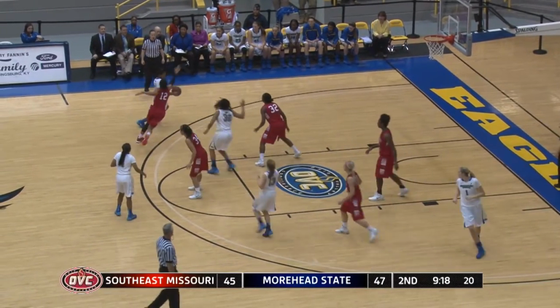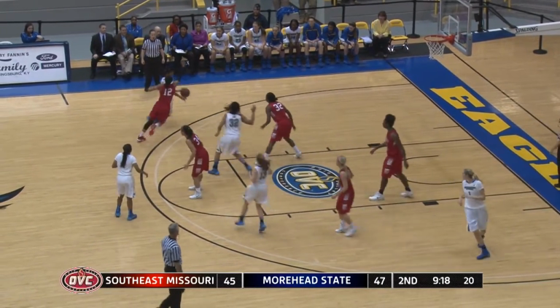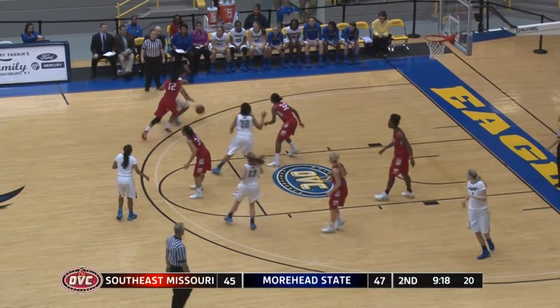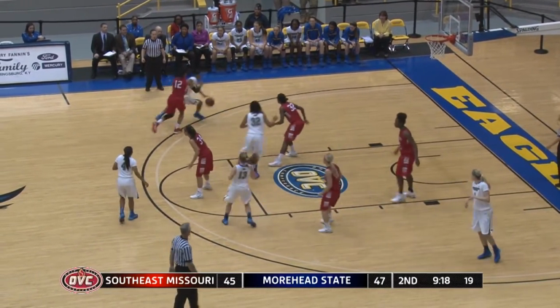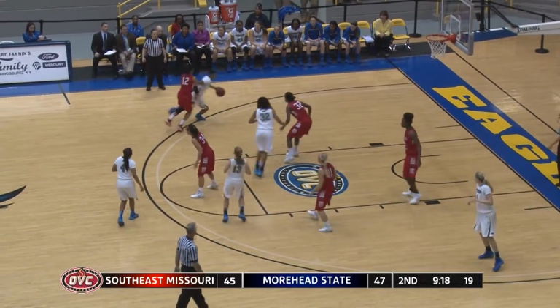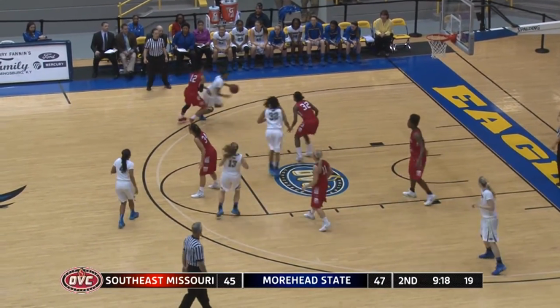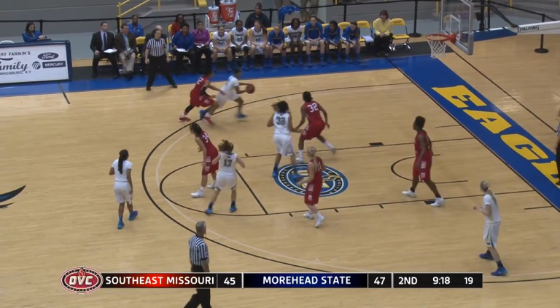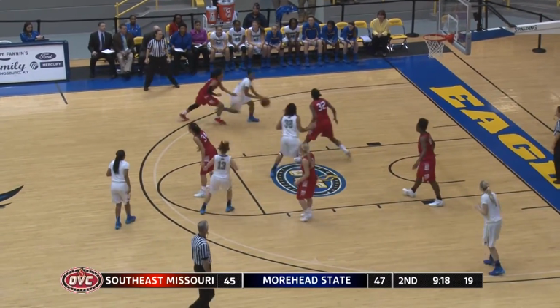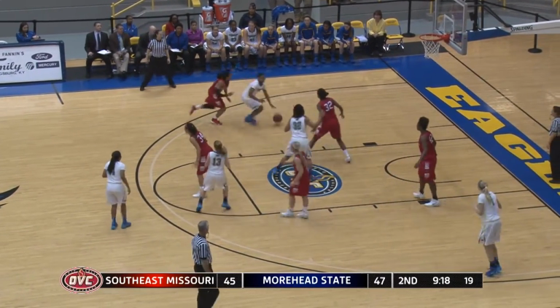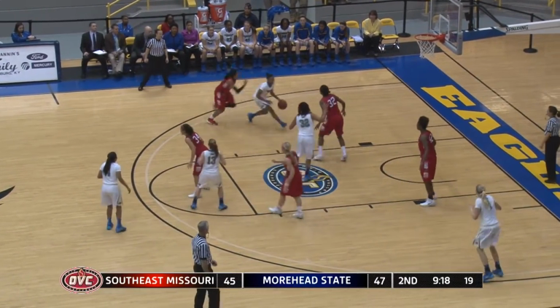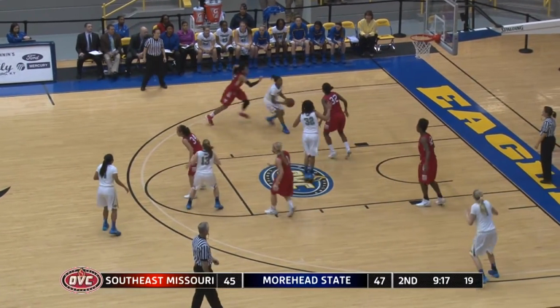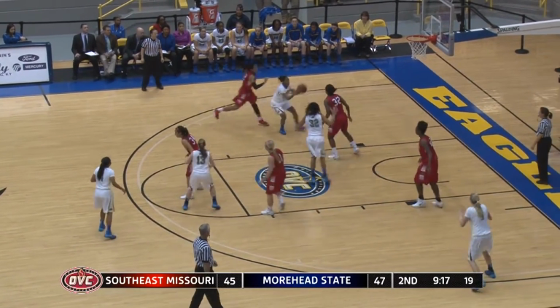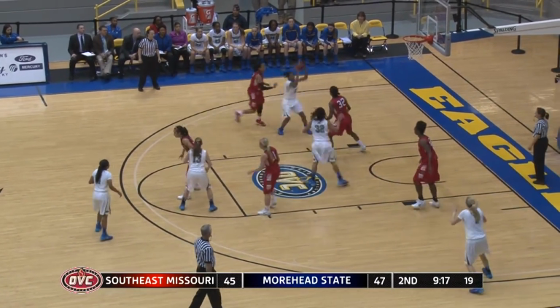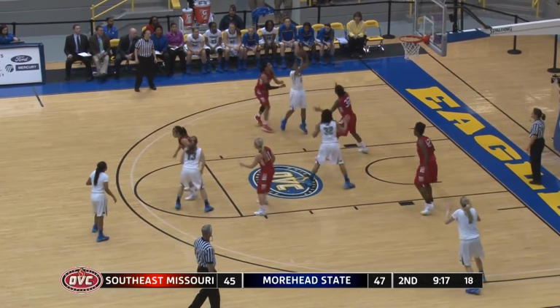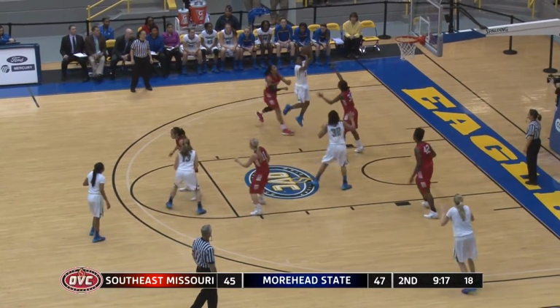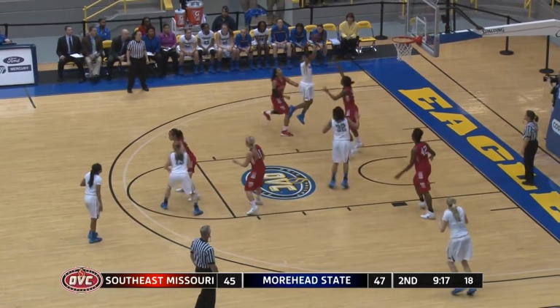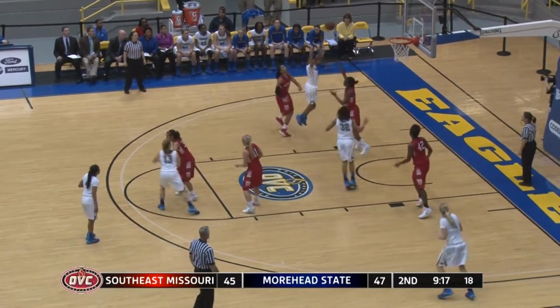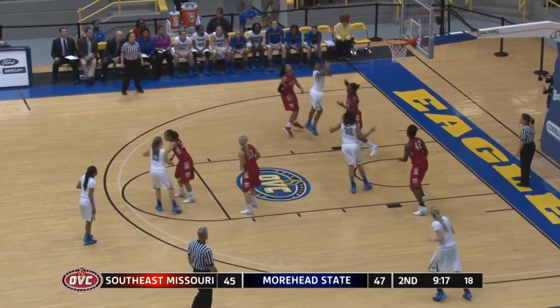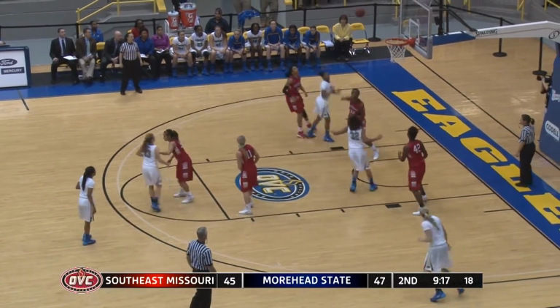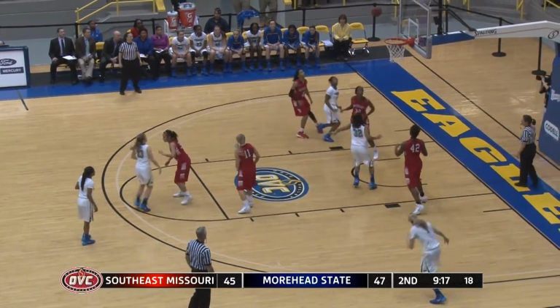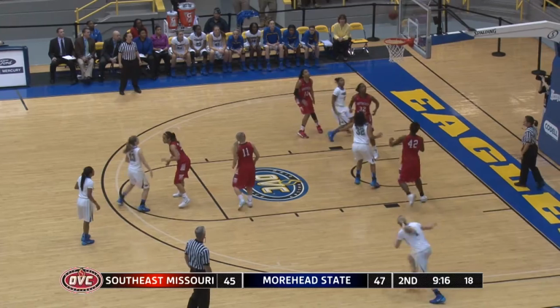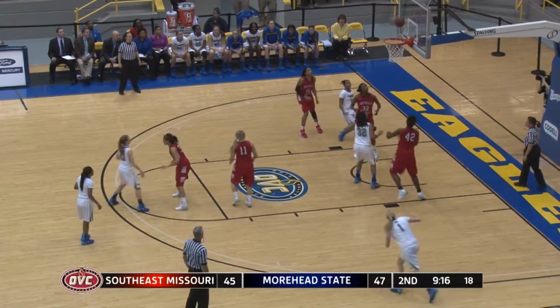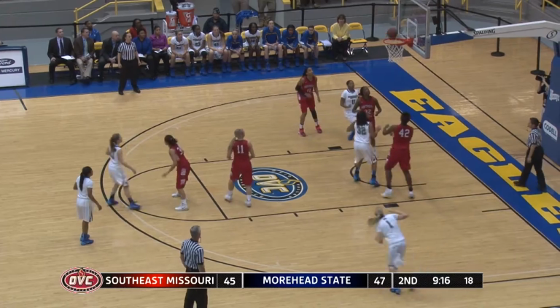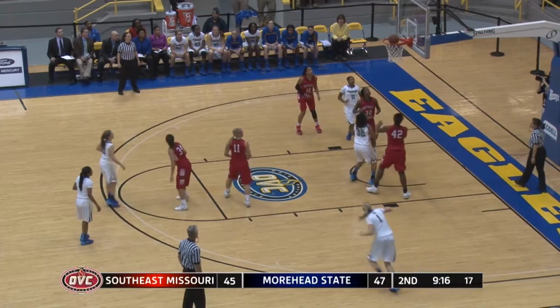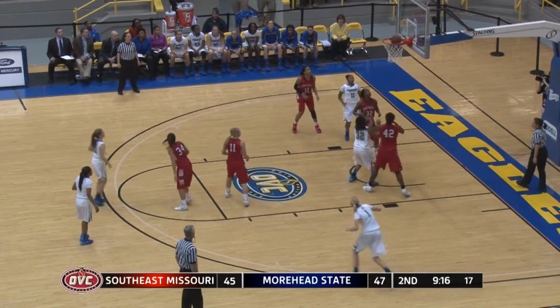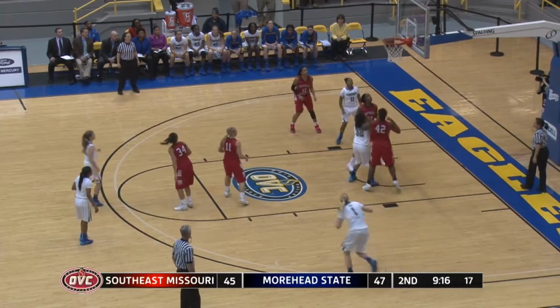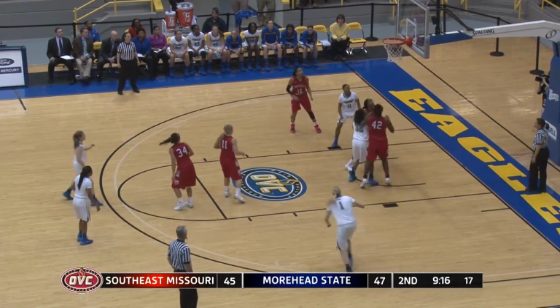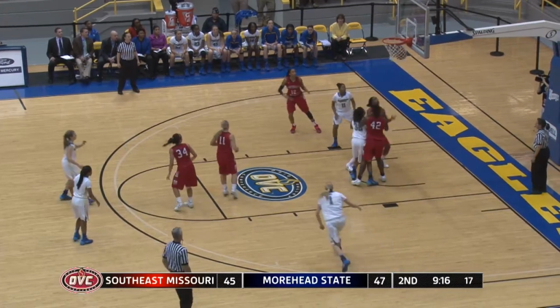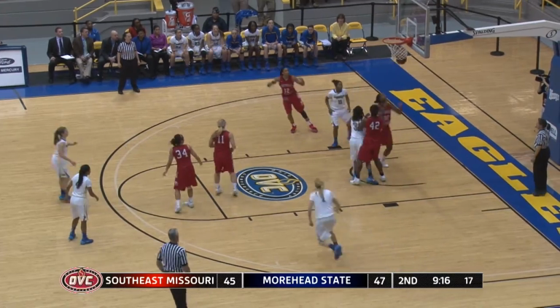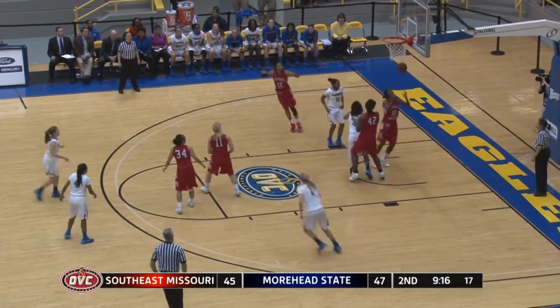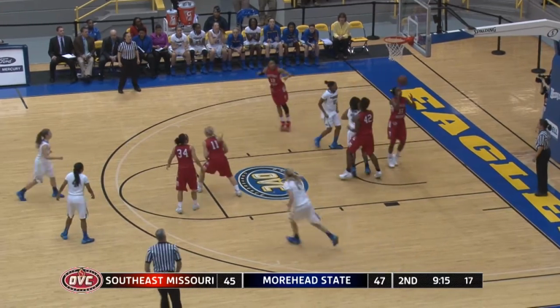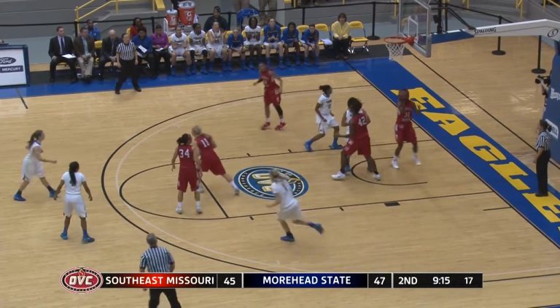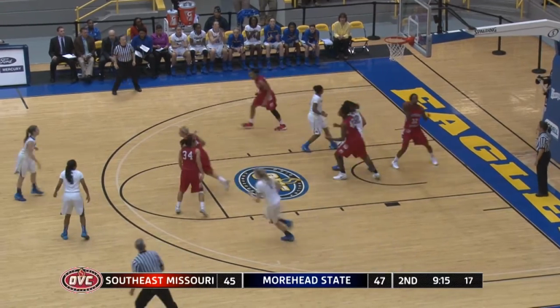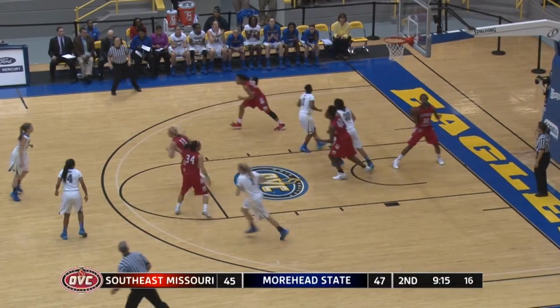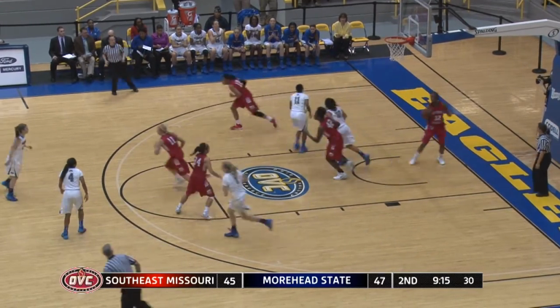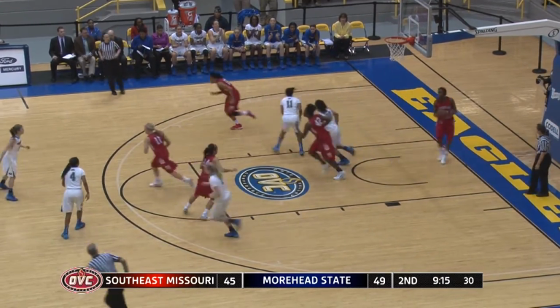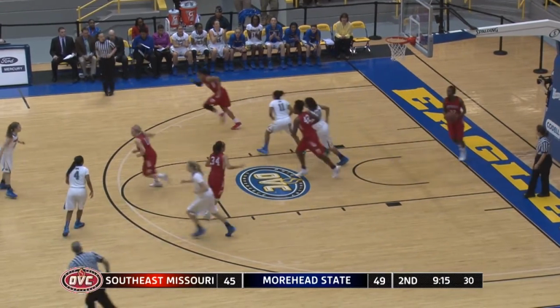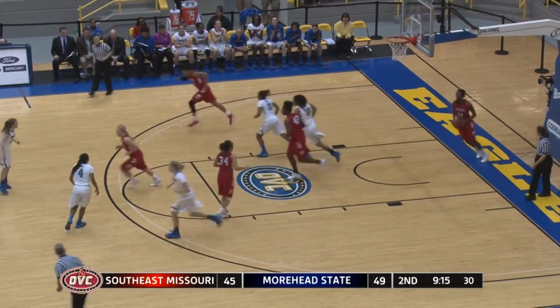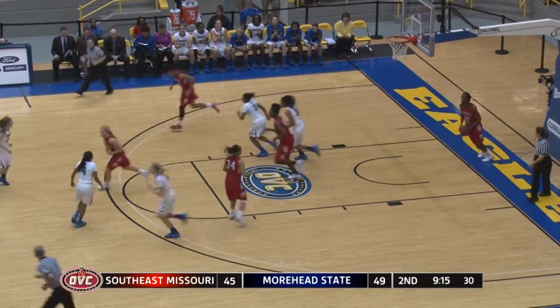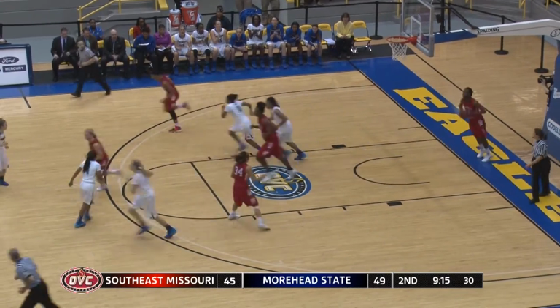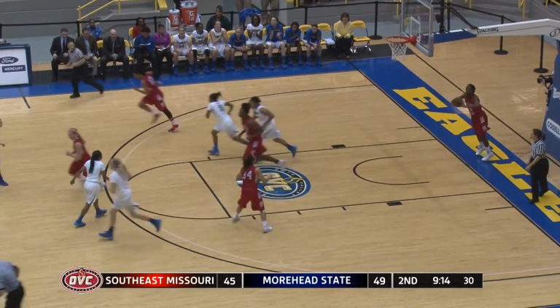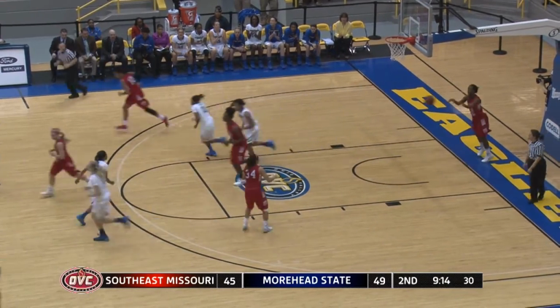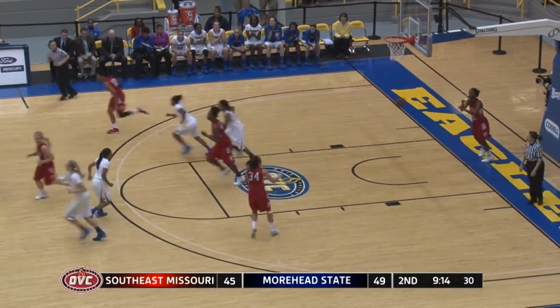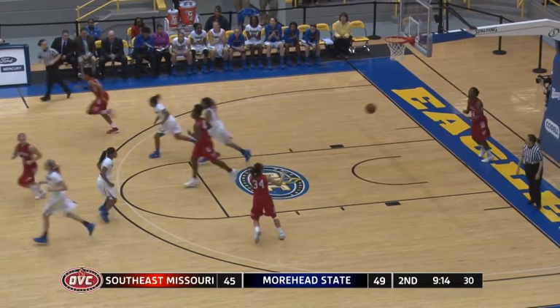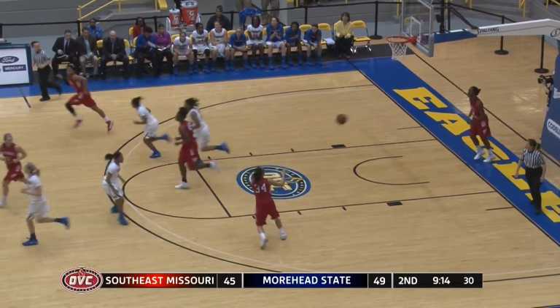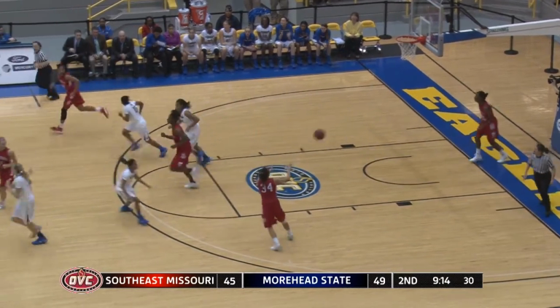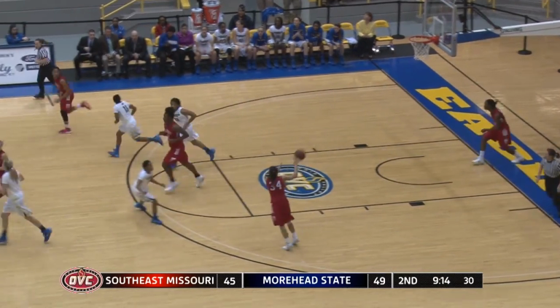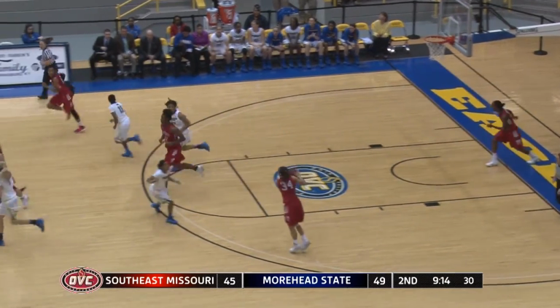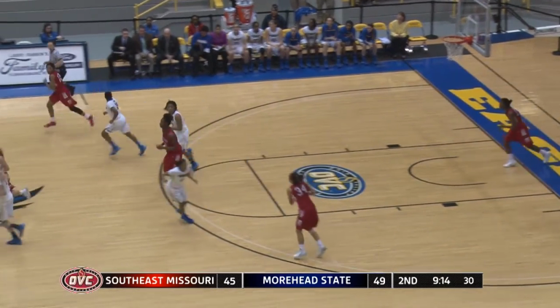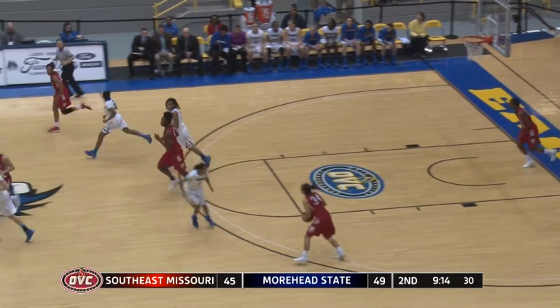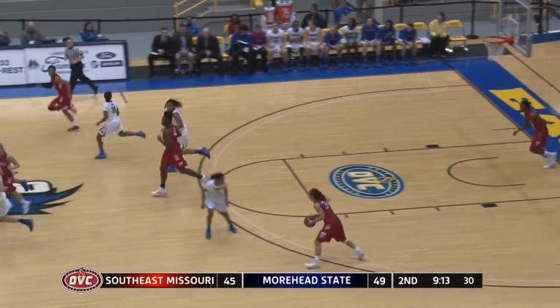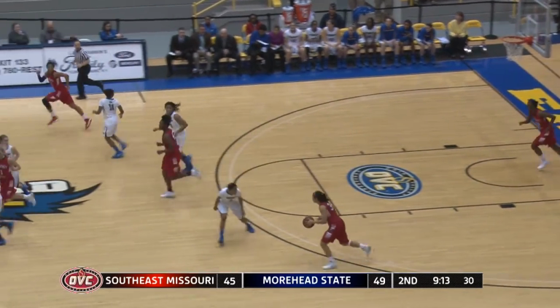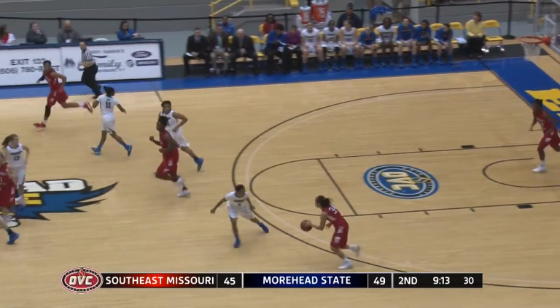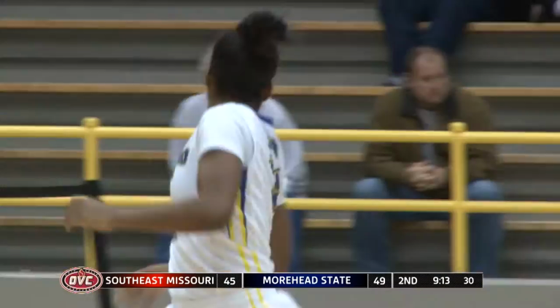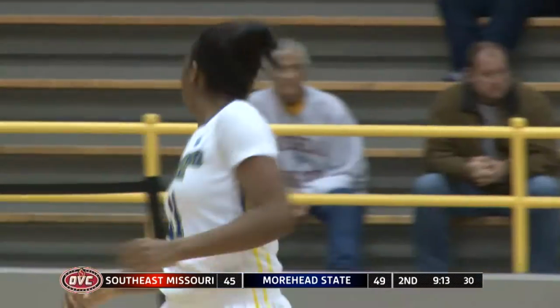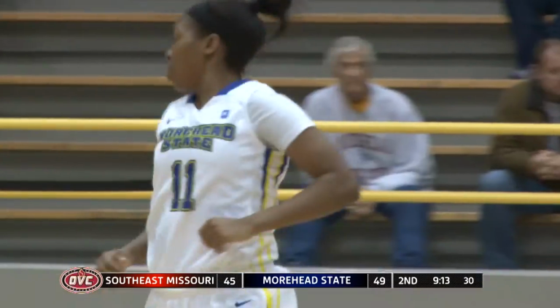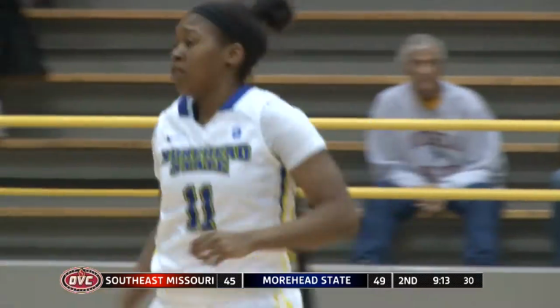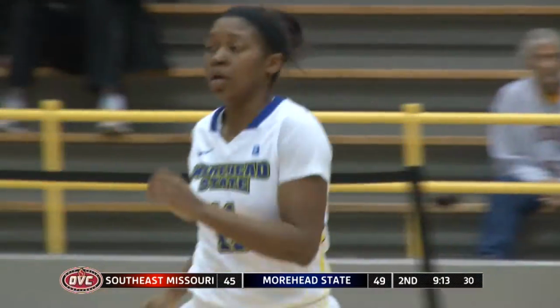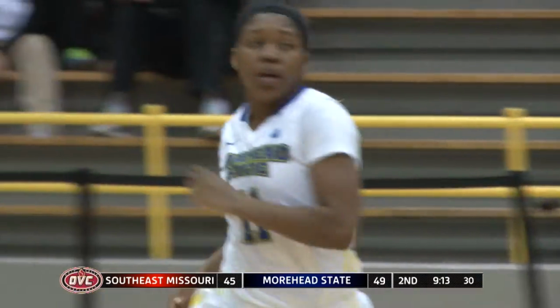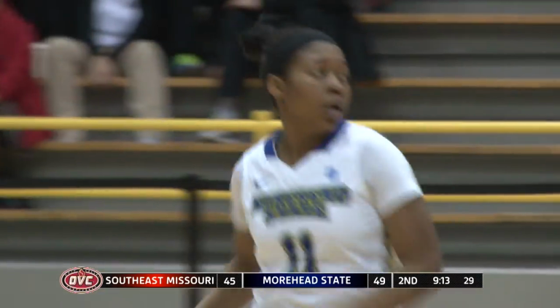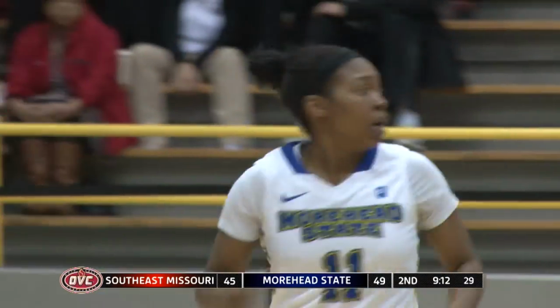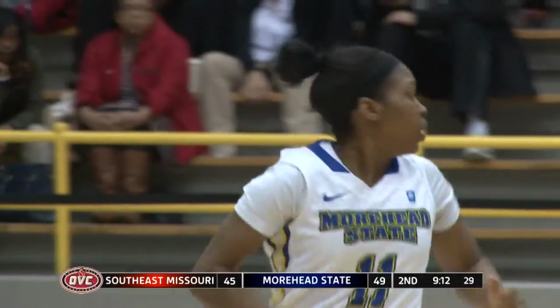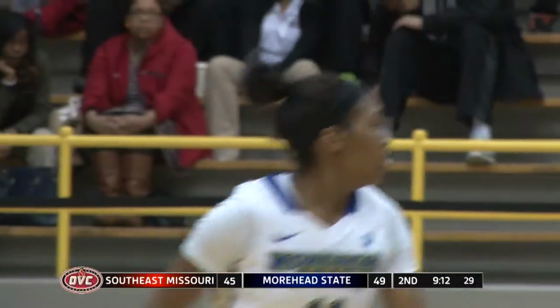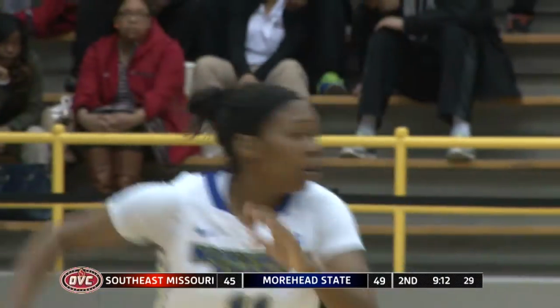Robinson on the left wing drives baseline — a line-drive shot, but she hits it. Banked it home.